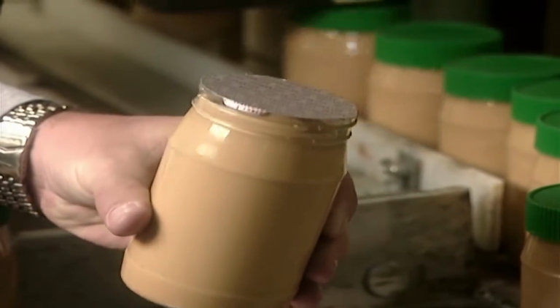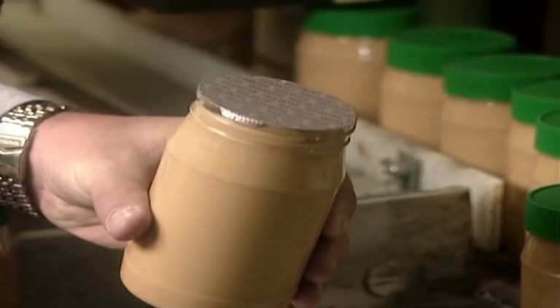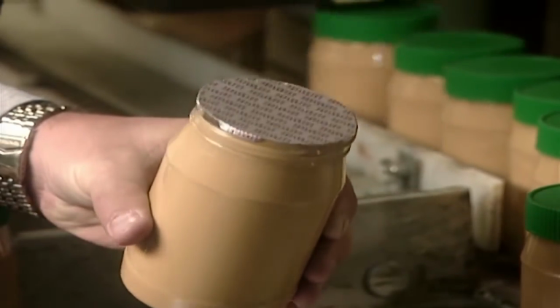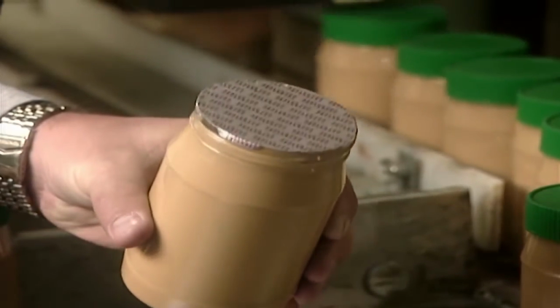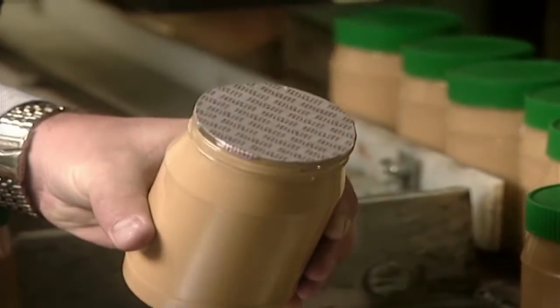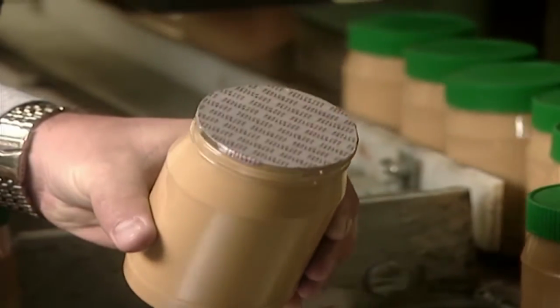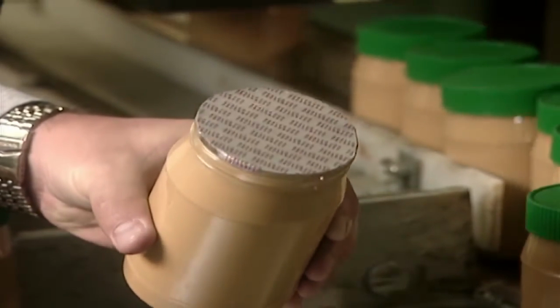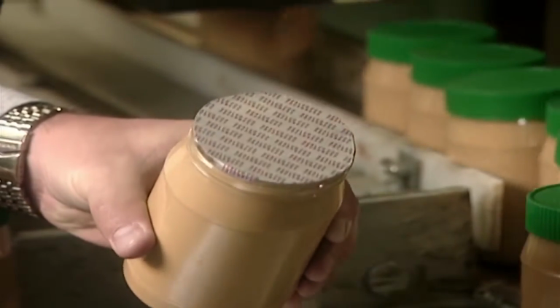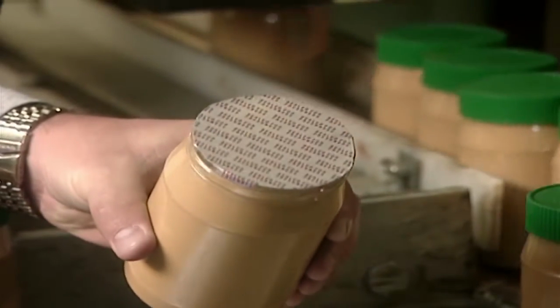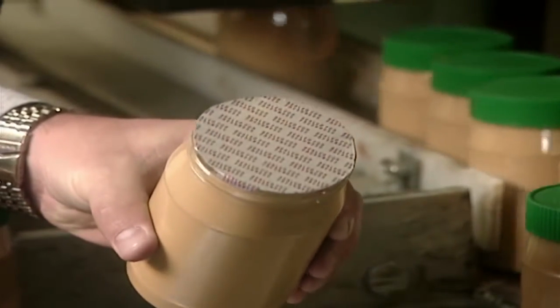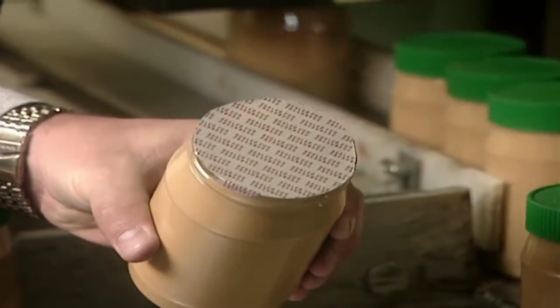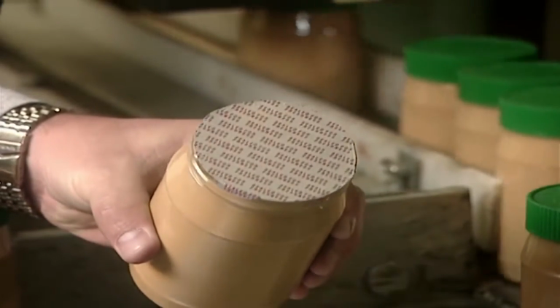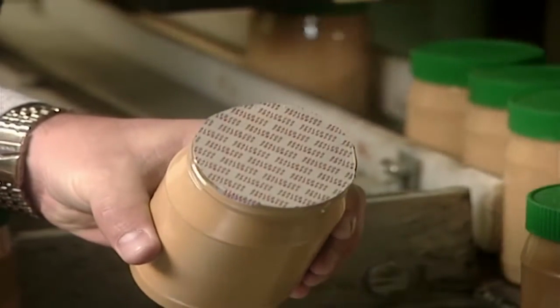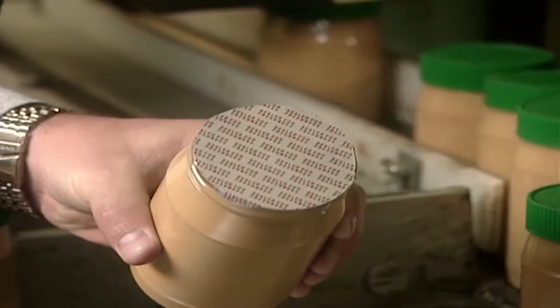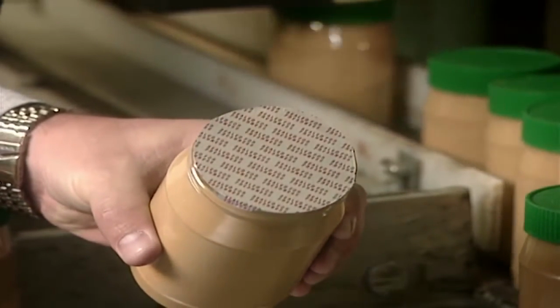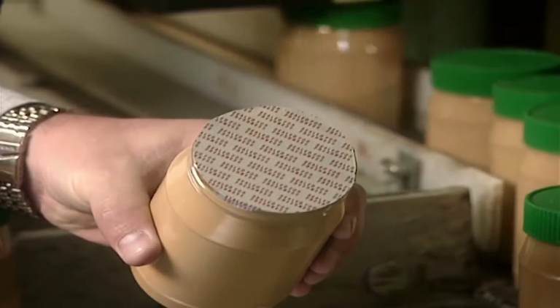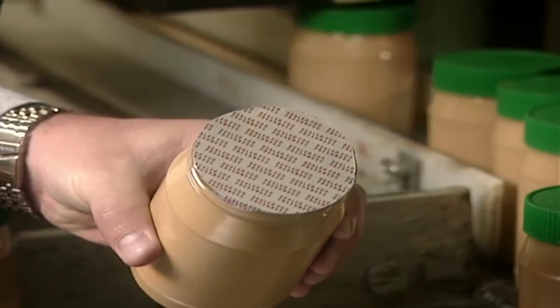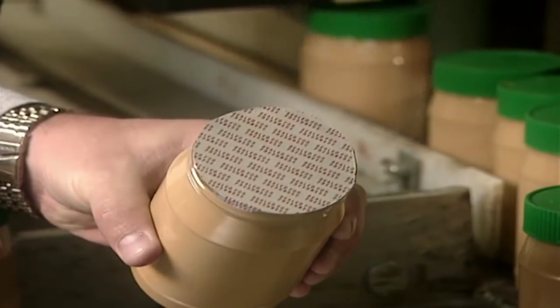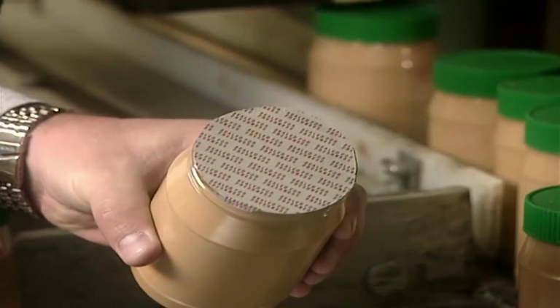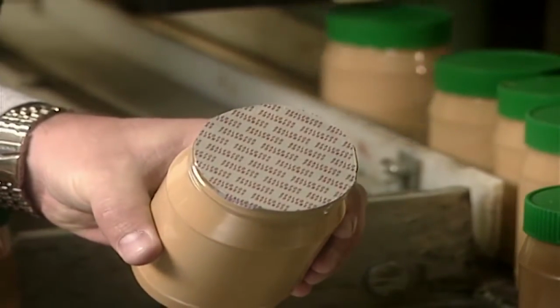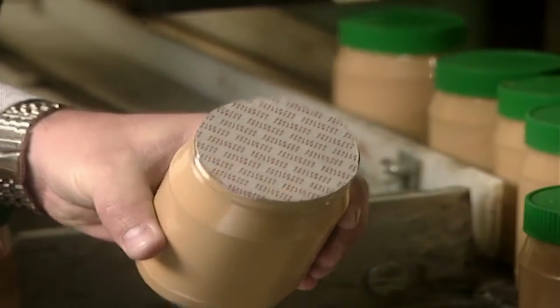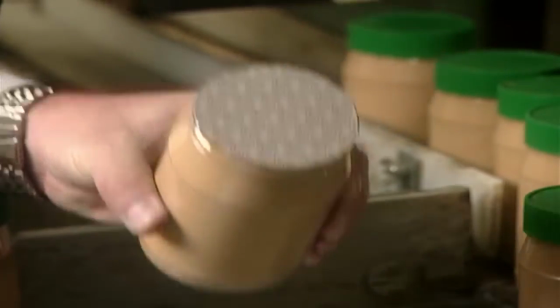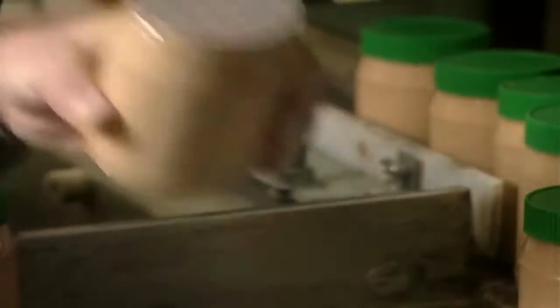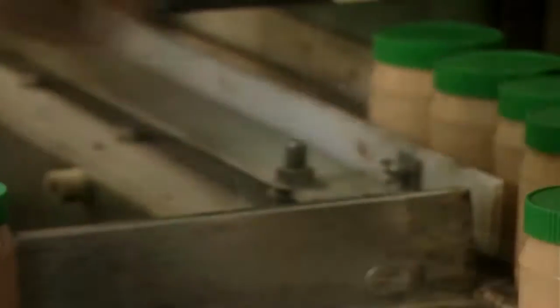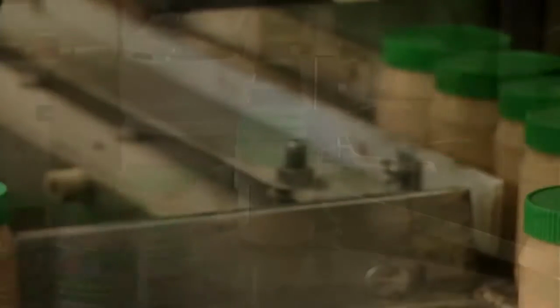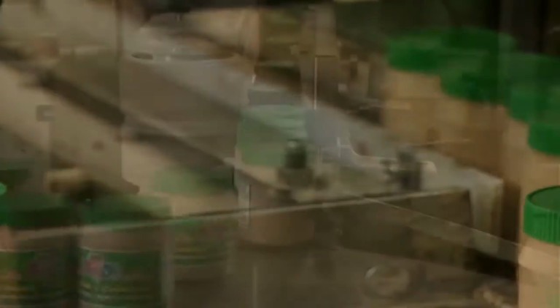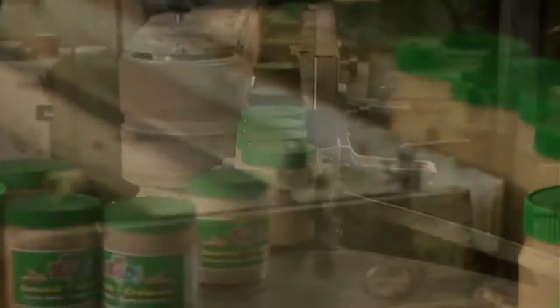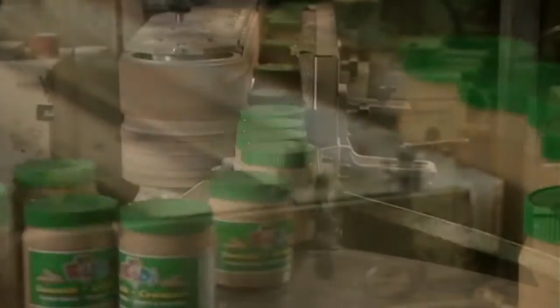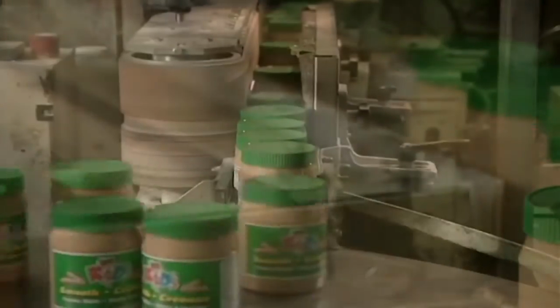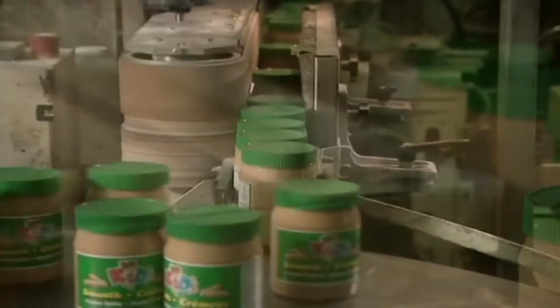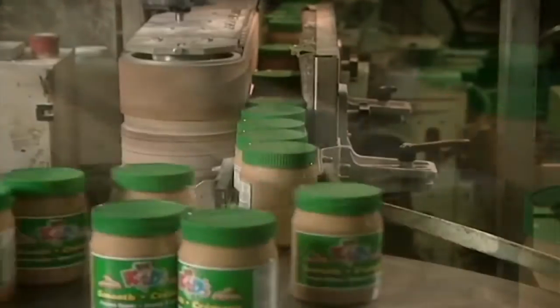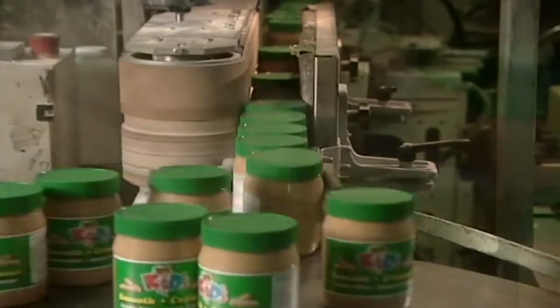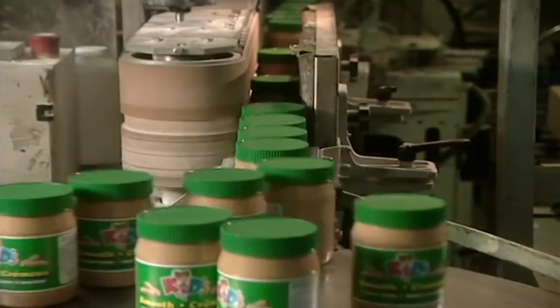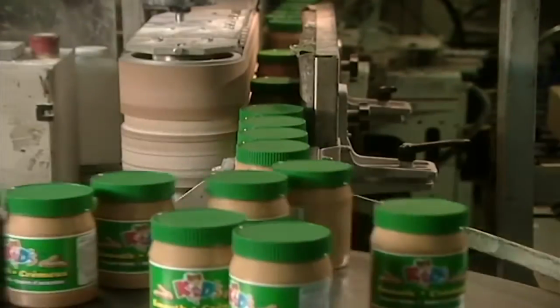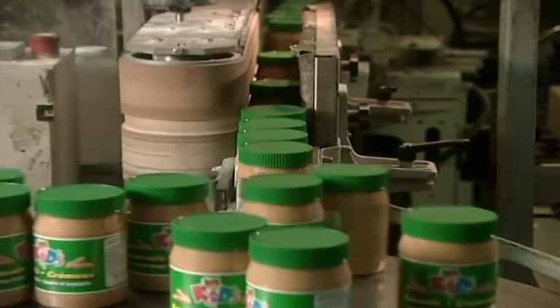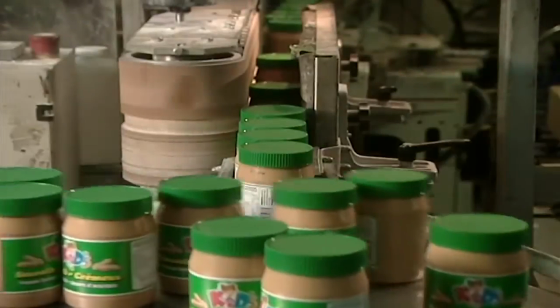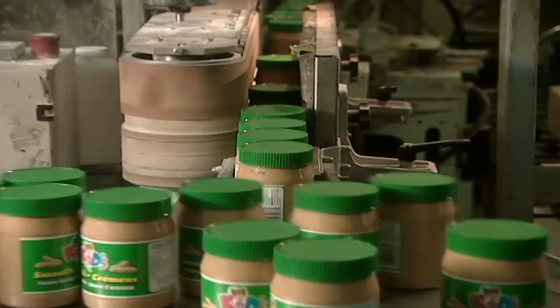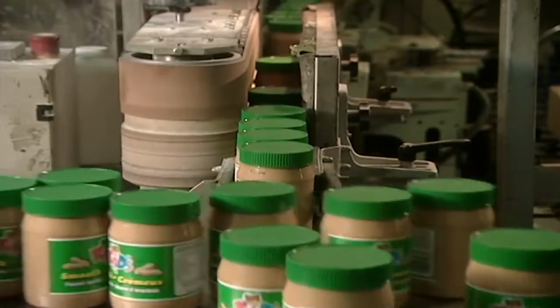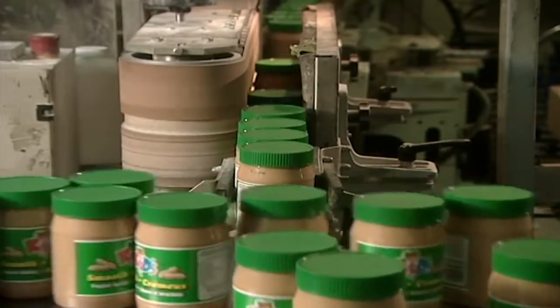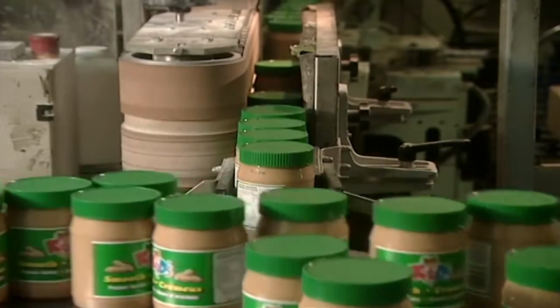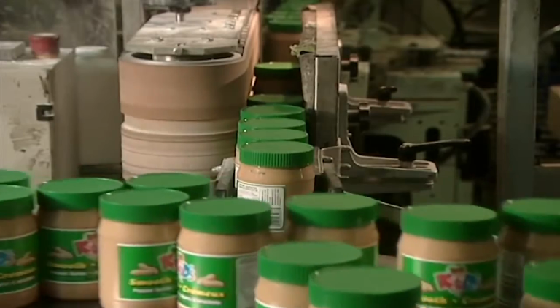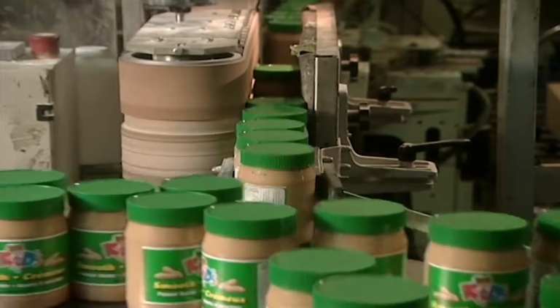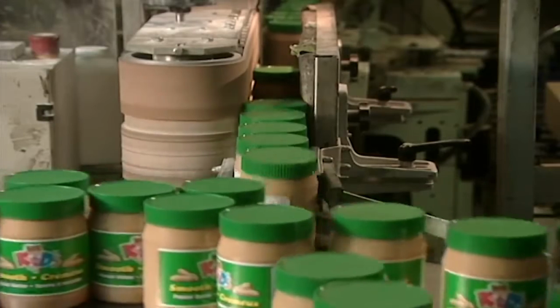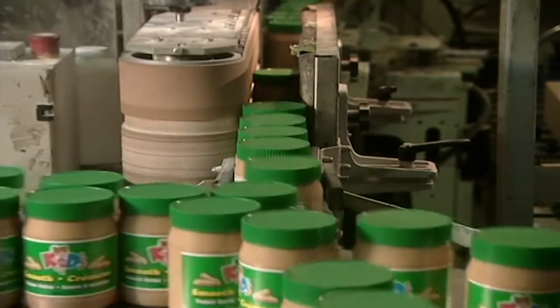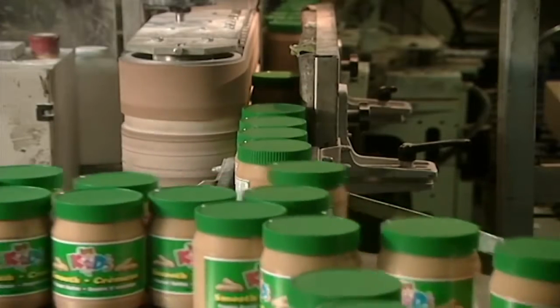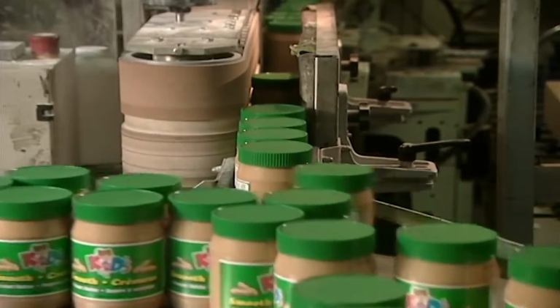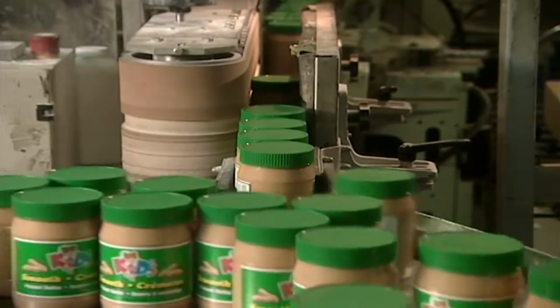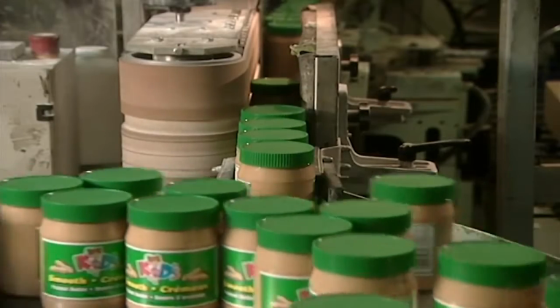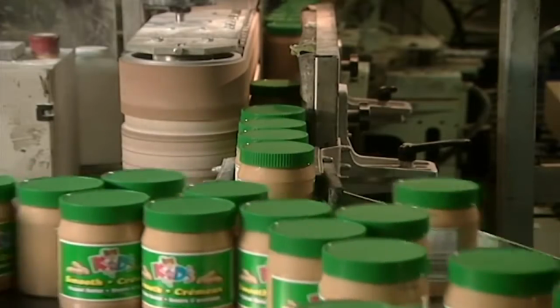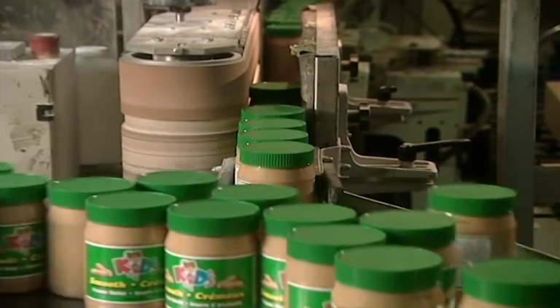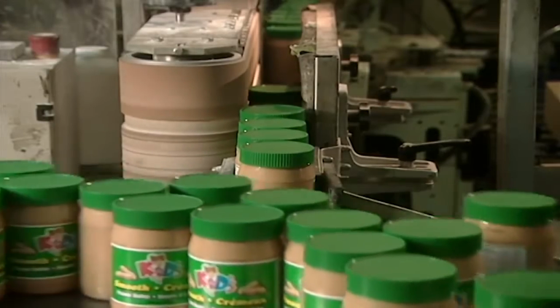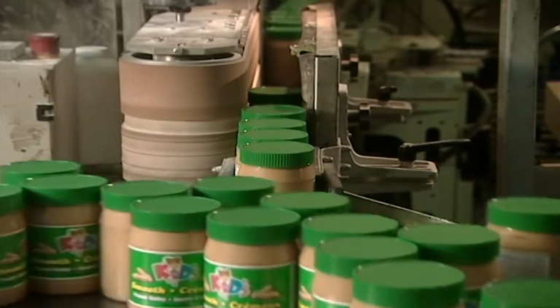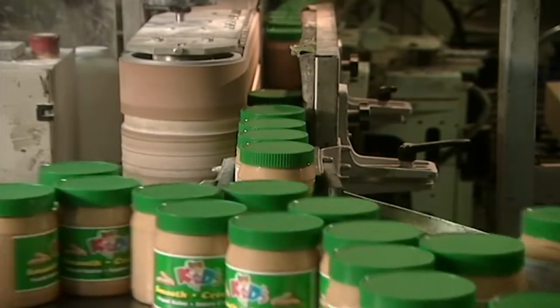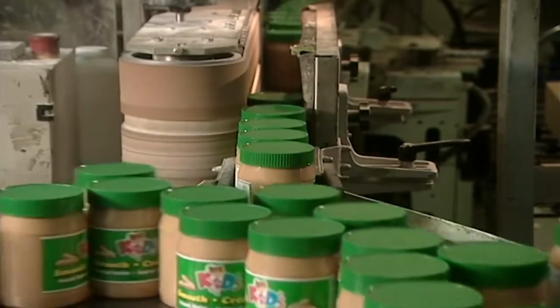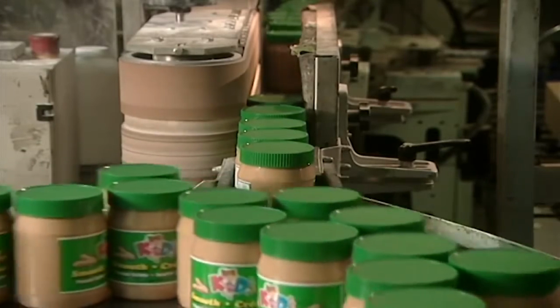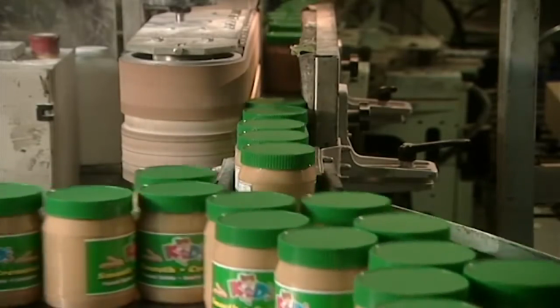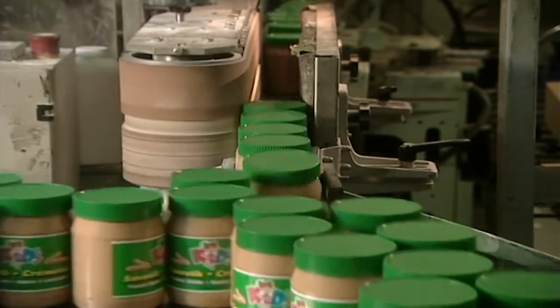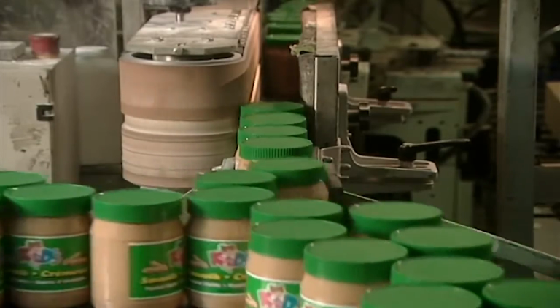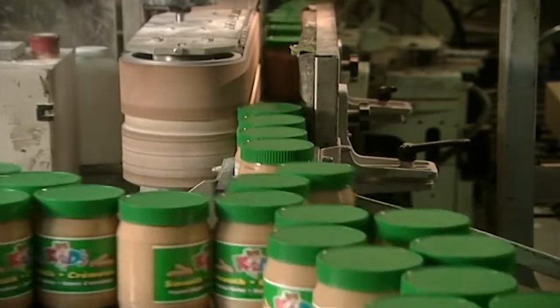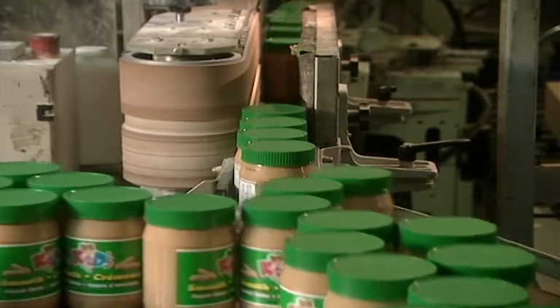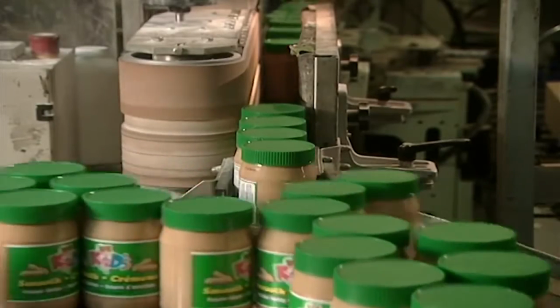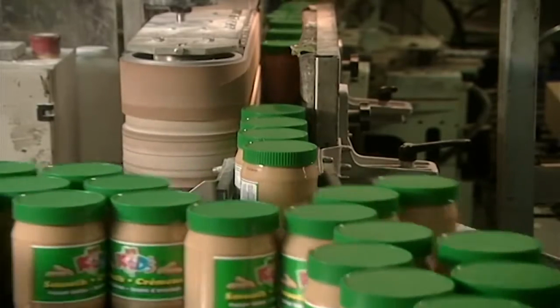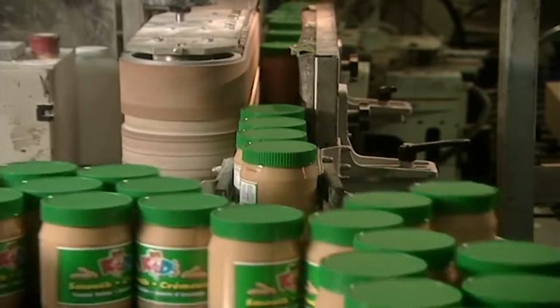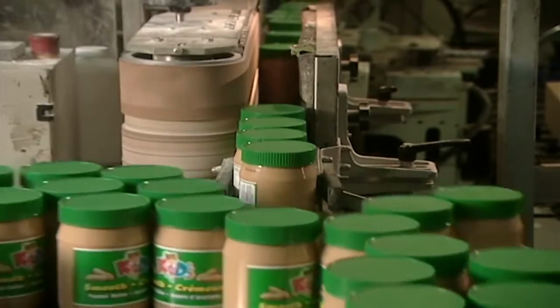From there, those unopened jars of peanut butter drop down into the grinder to be ground into peanut butter.